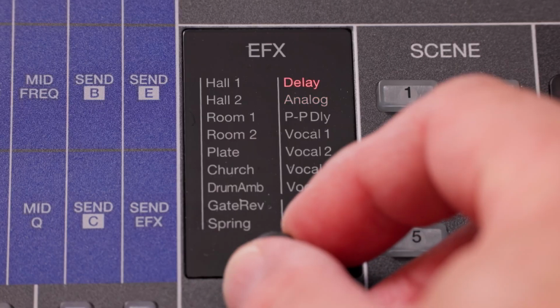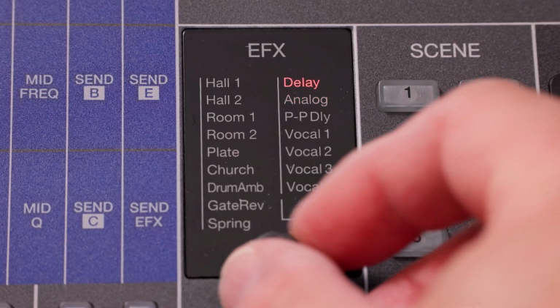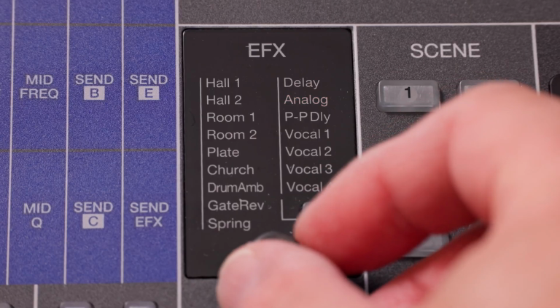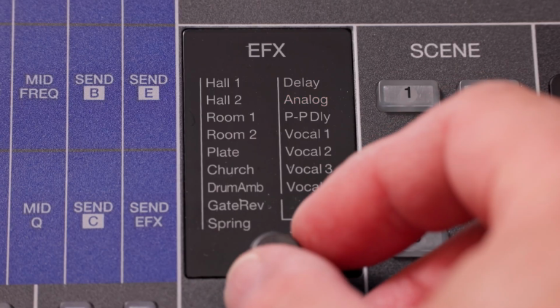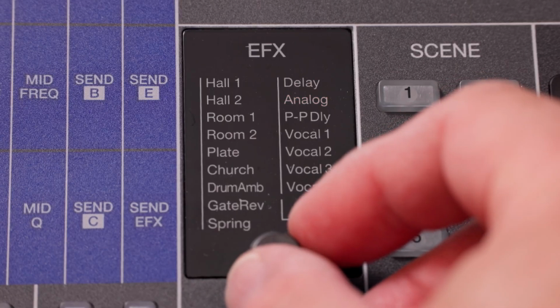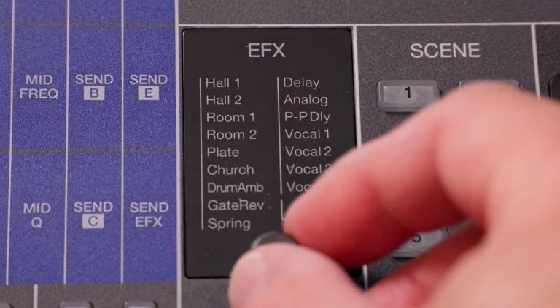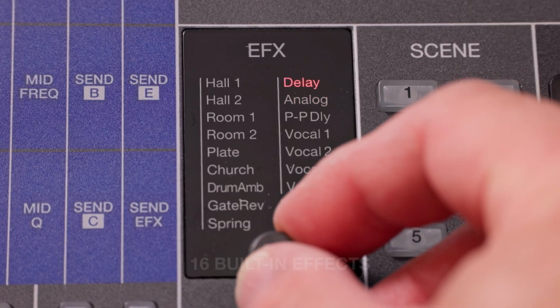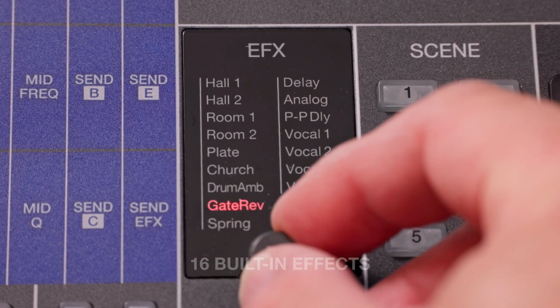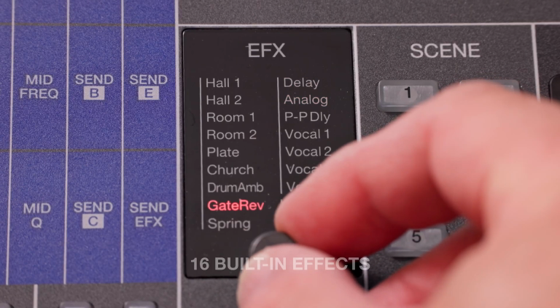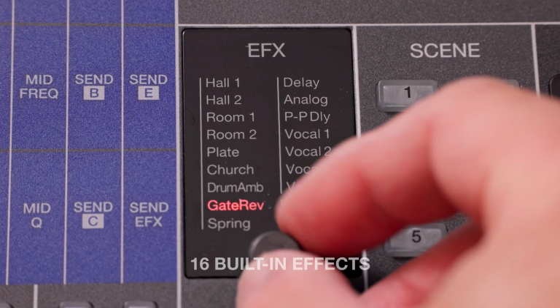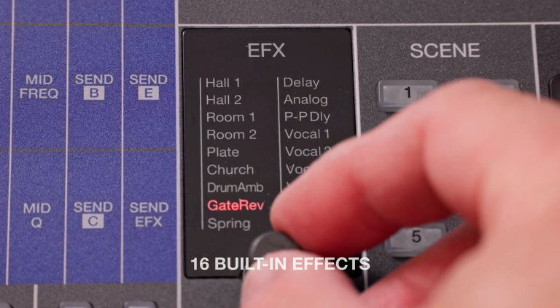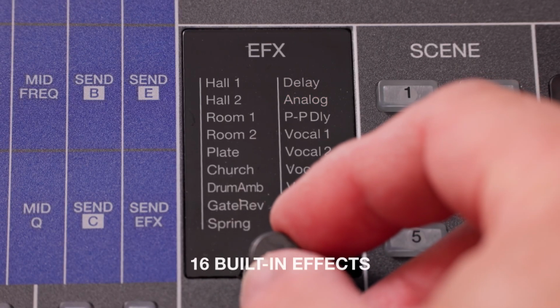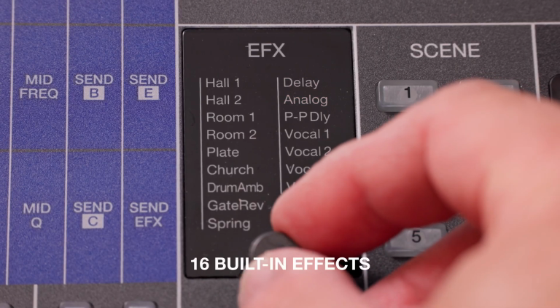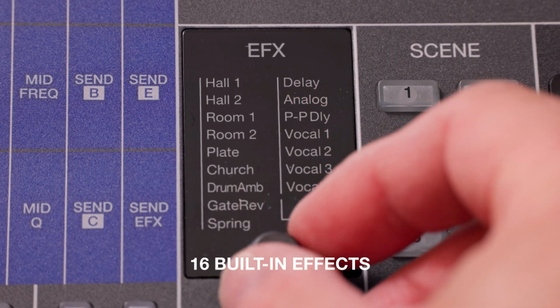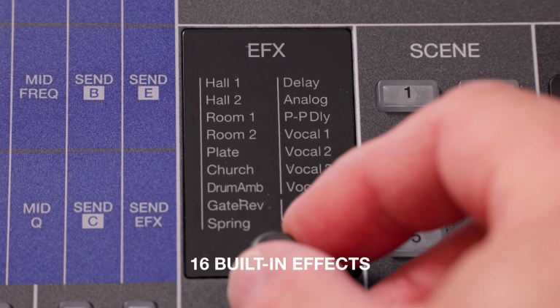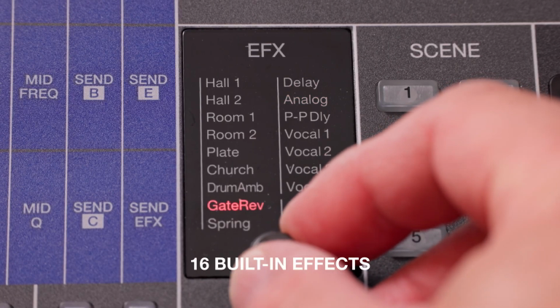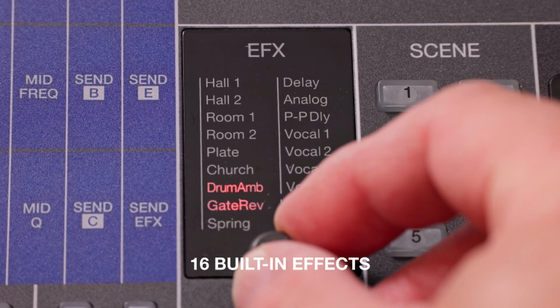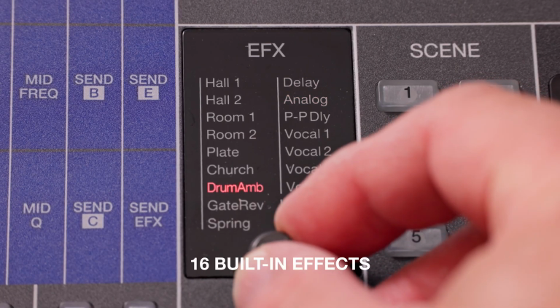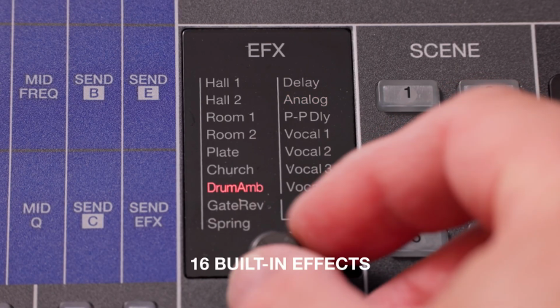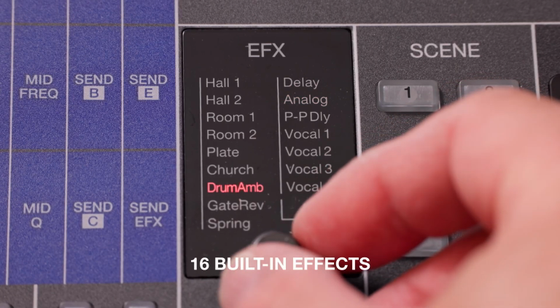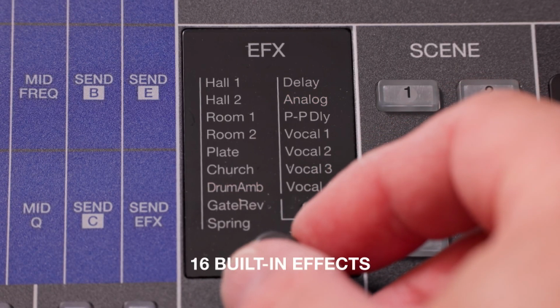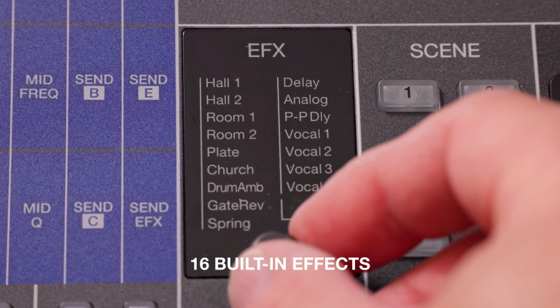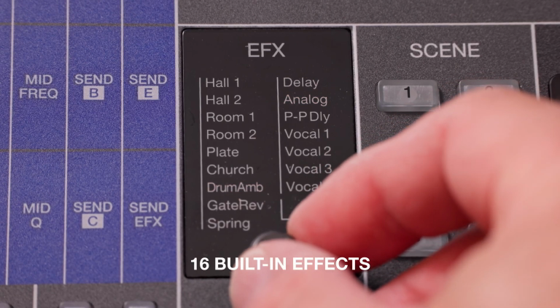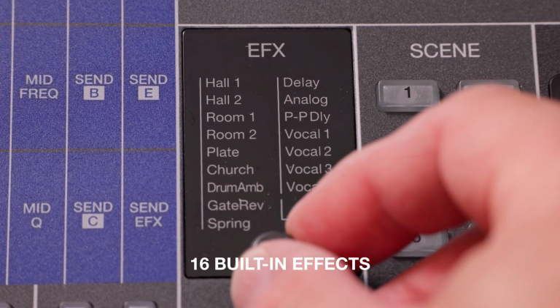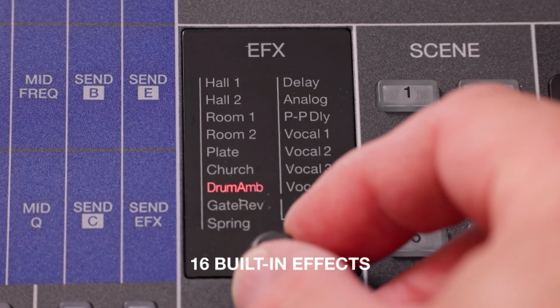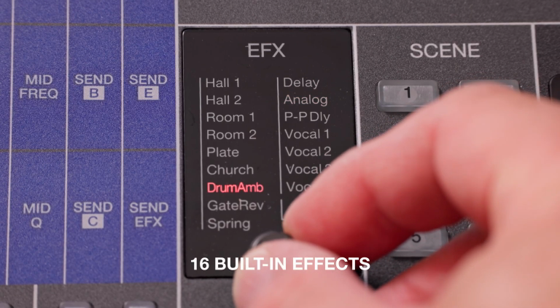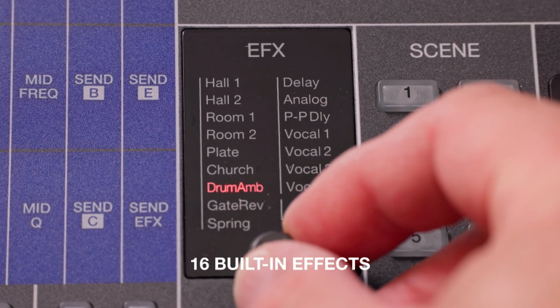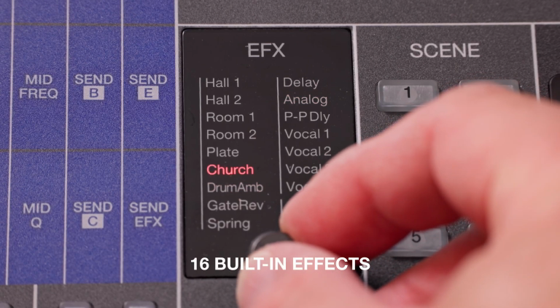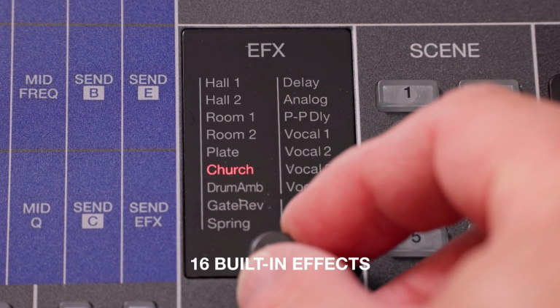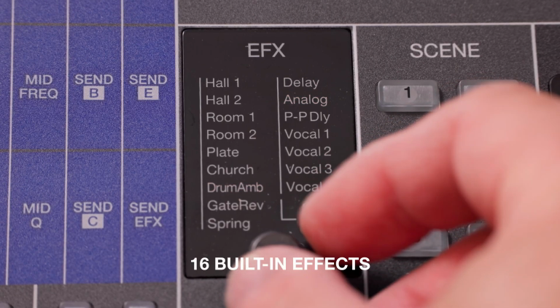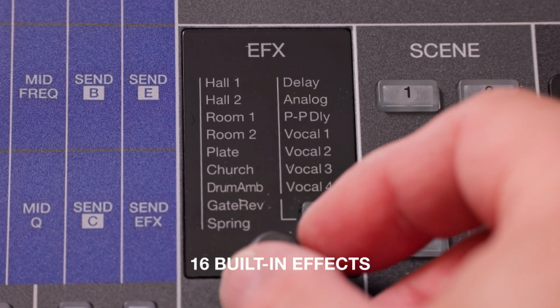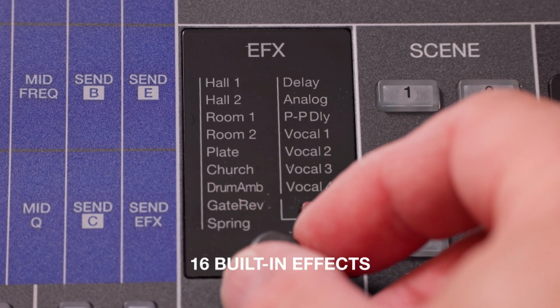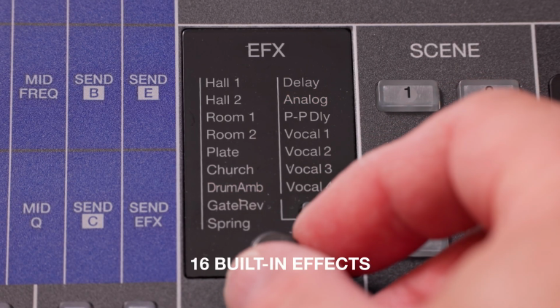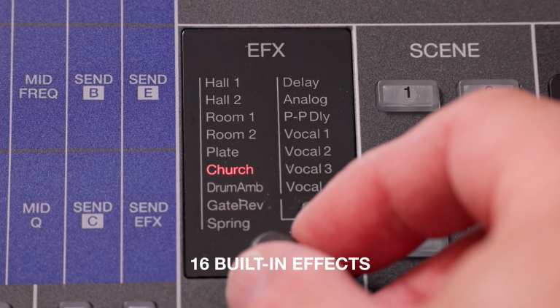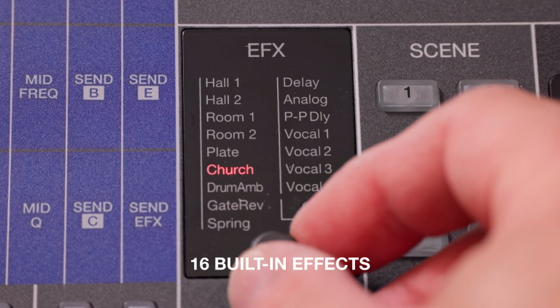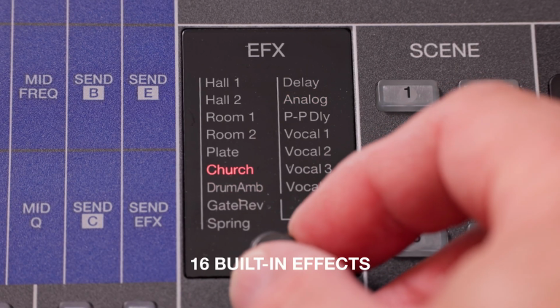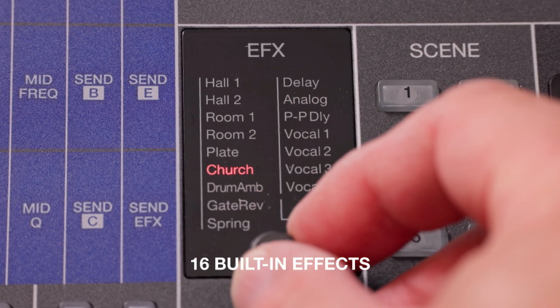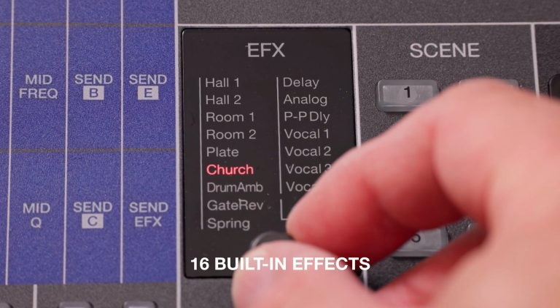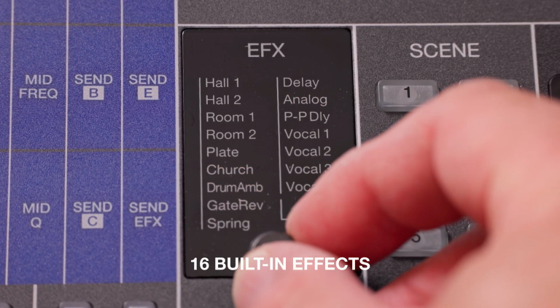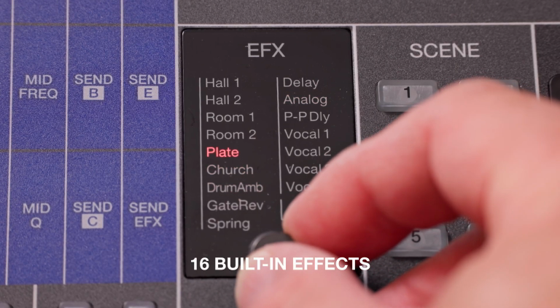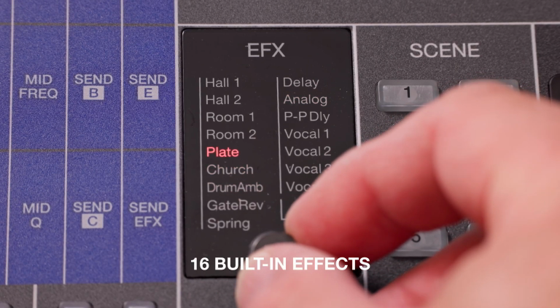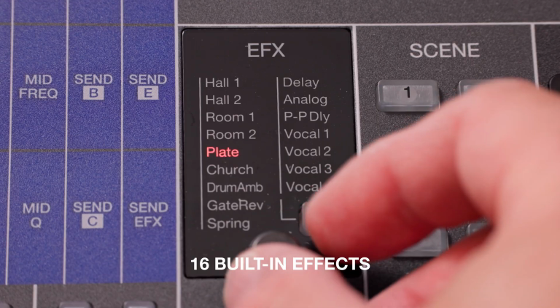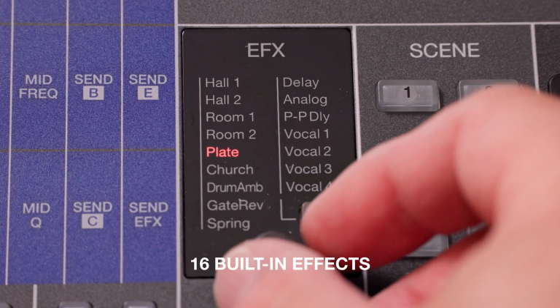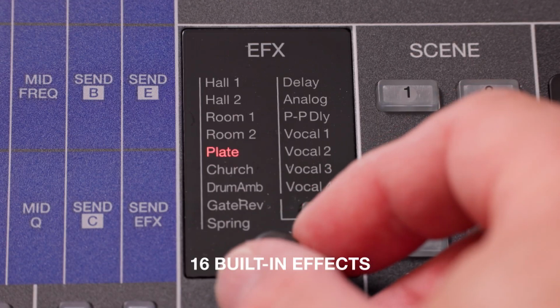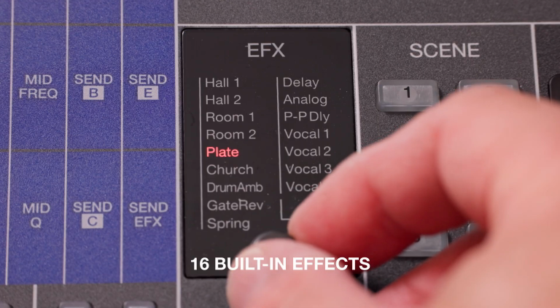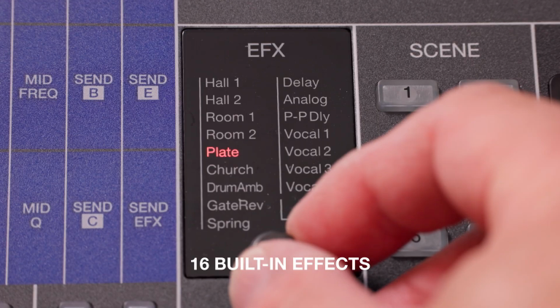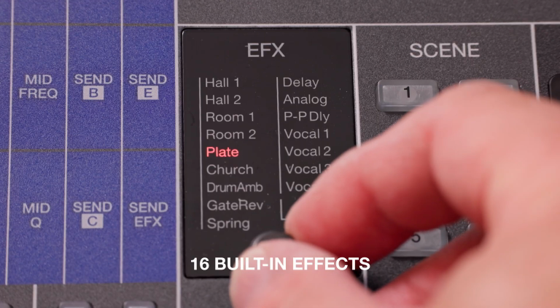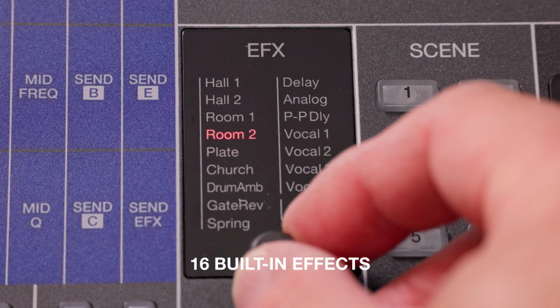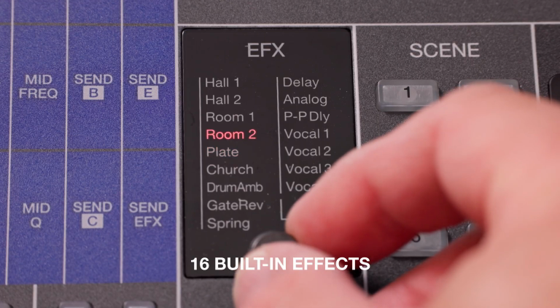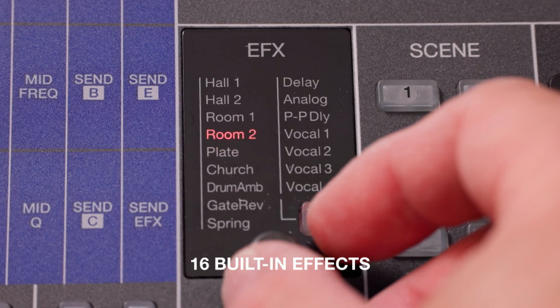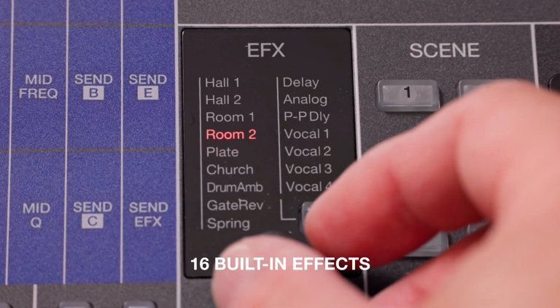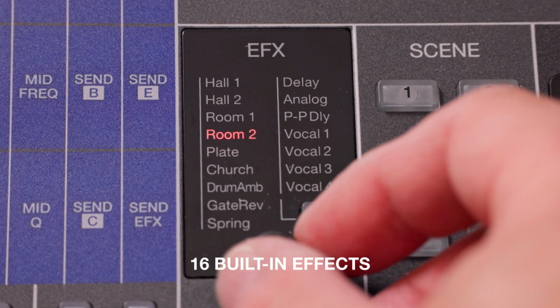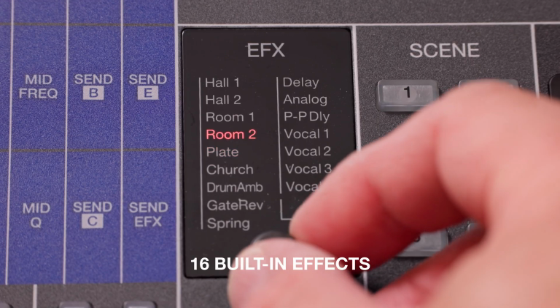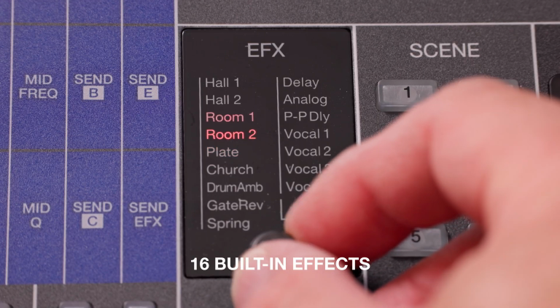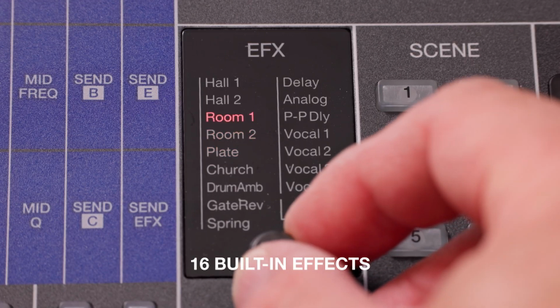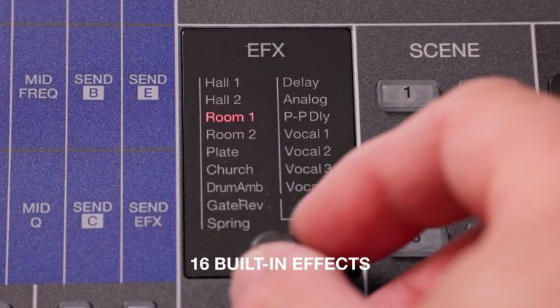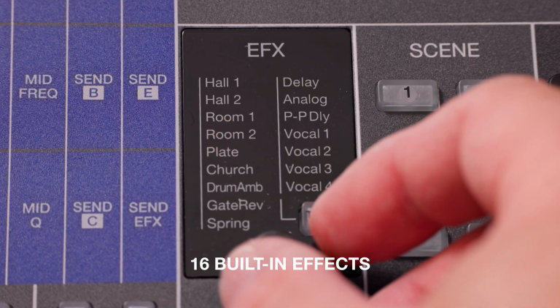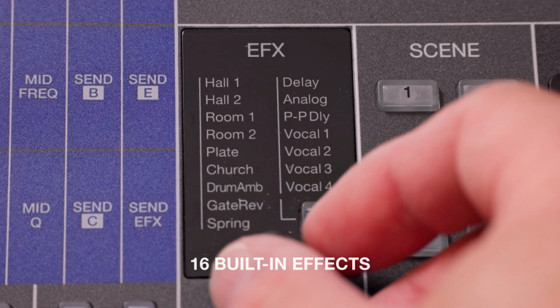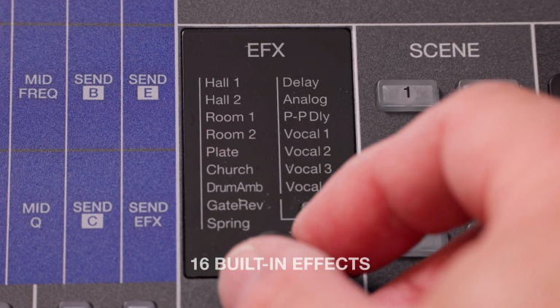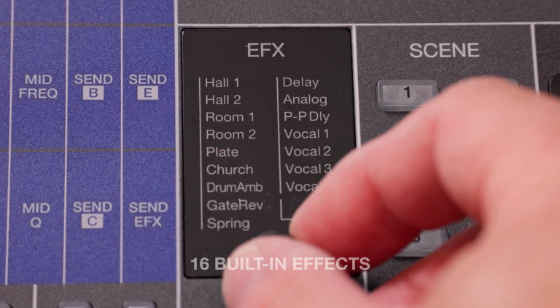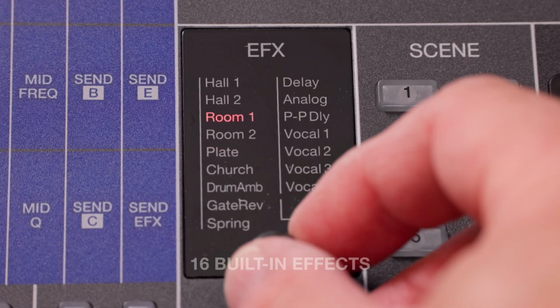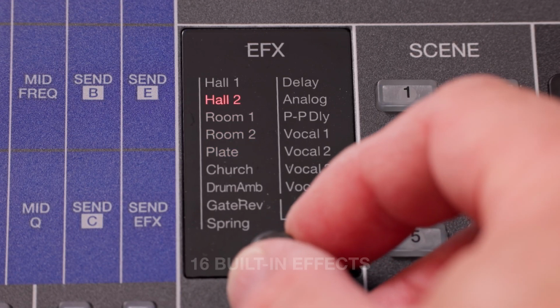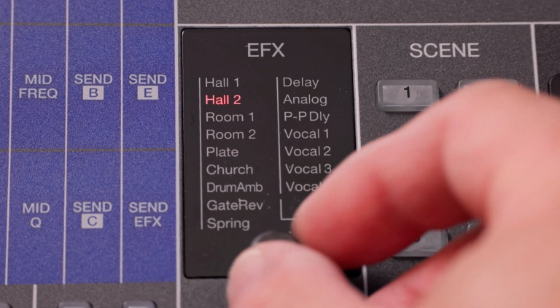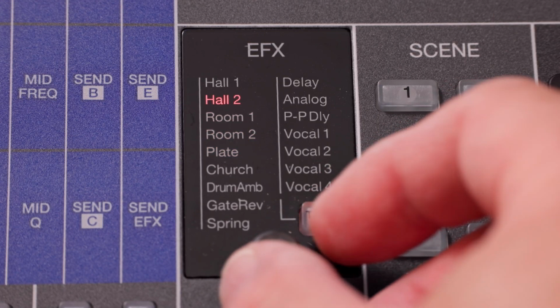Enhance your mix with 16 on-board effects including reverbs, delays, and more — all easily accessible on the mixer.